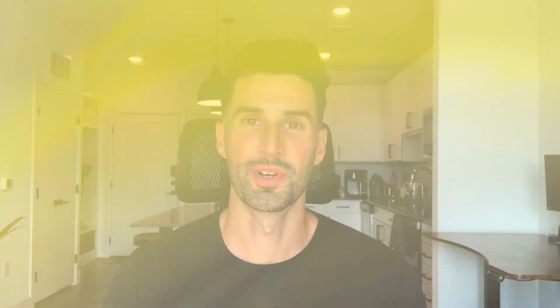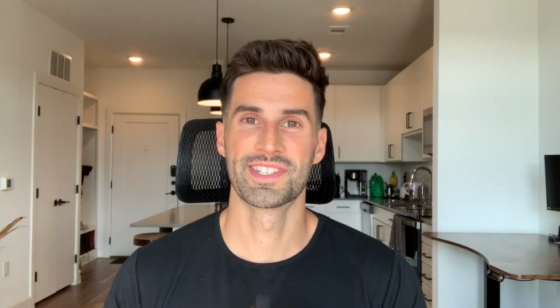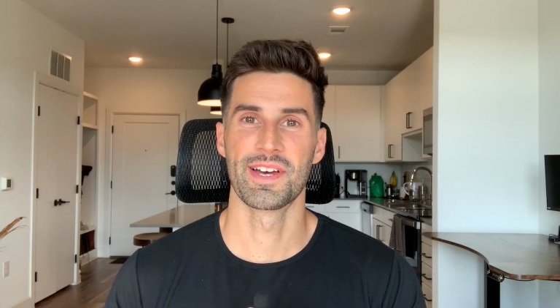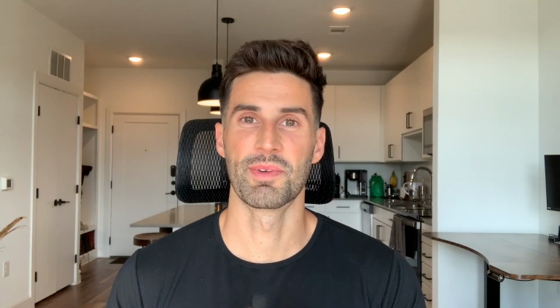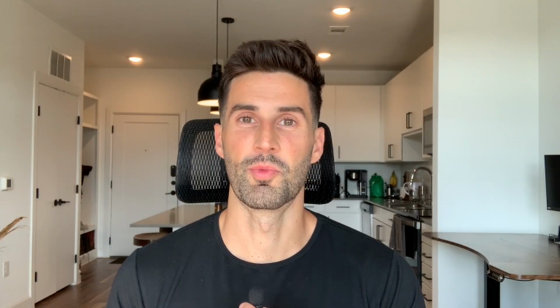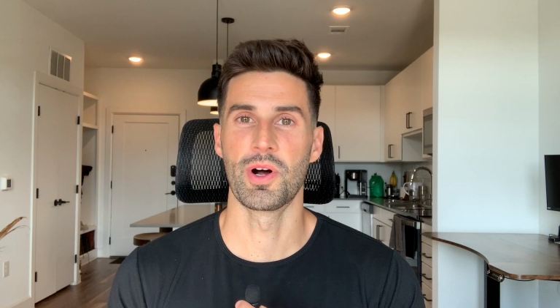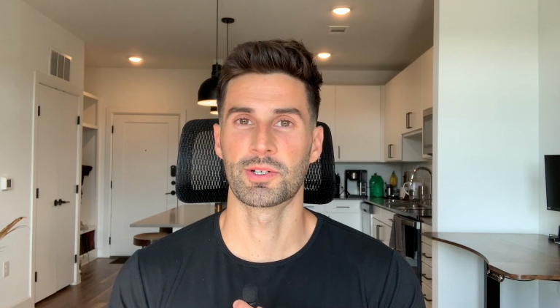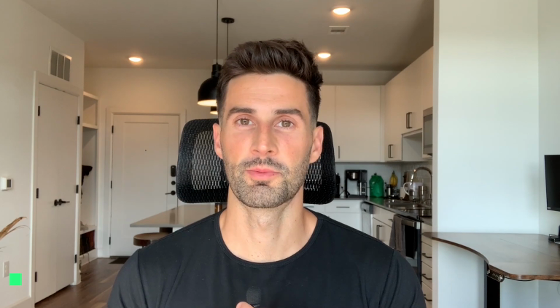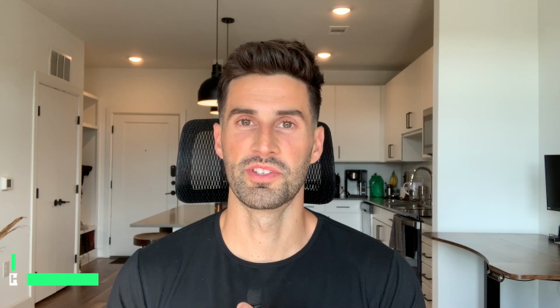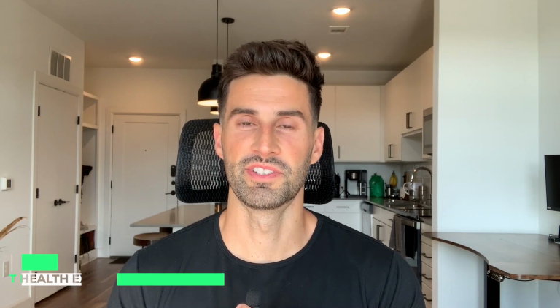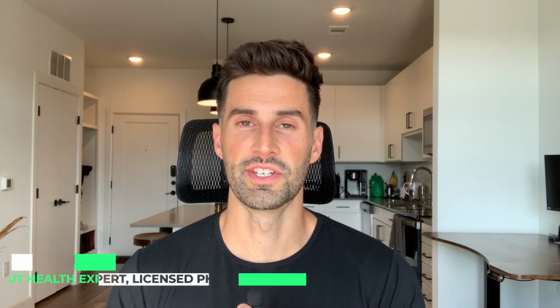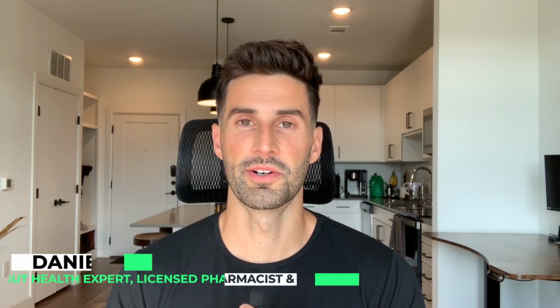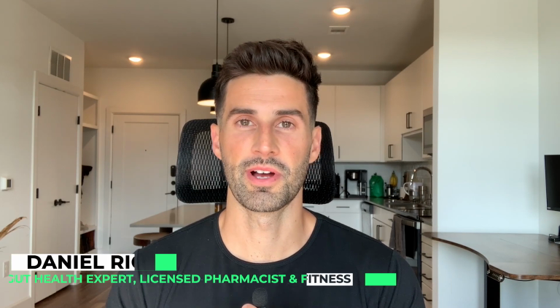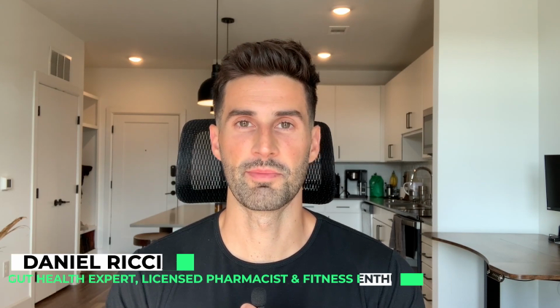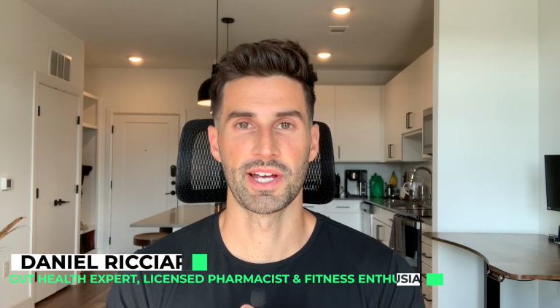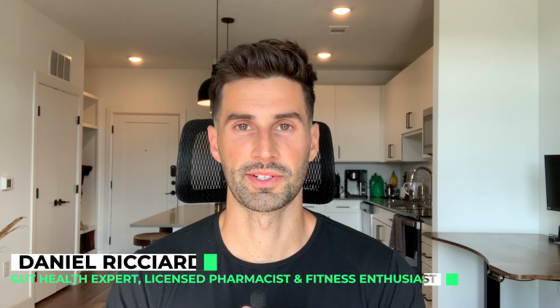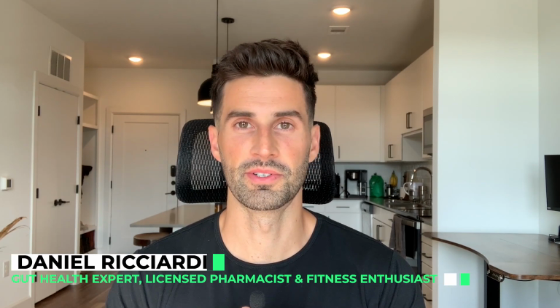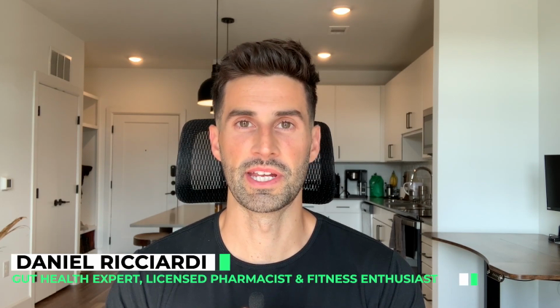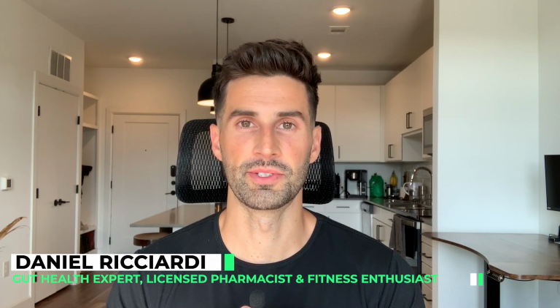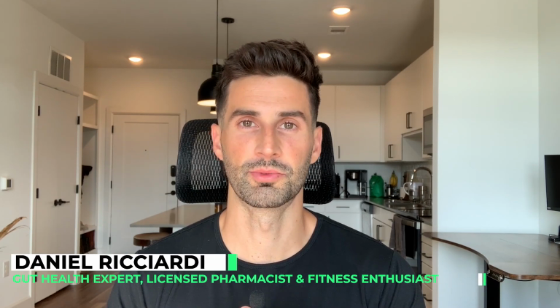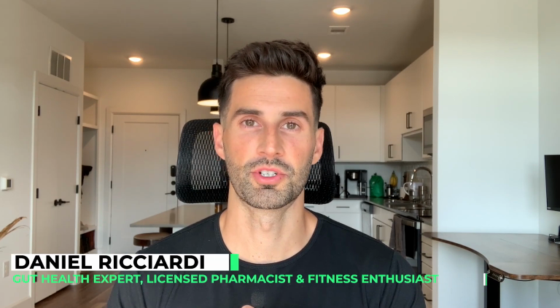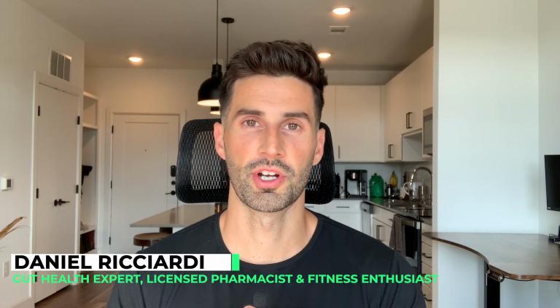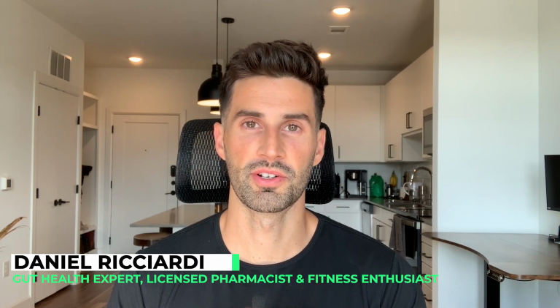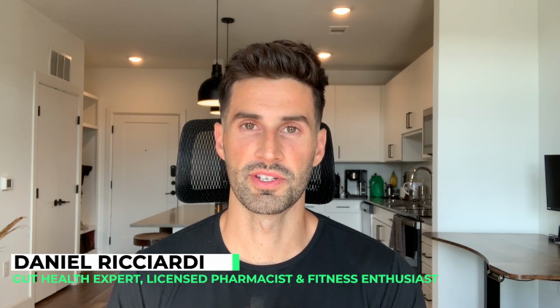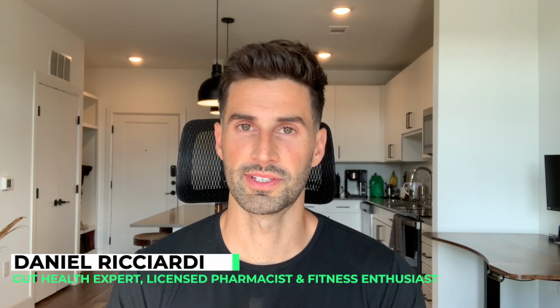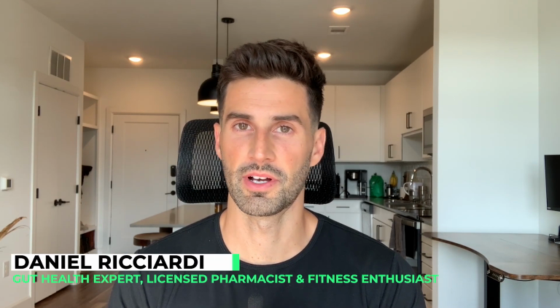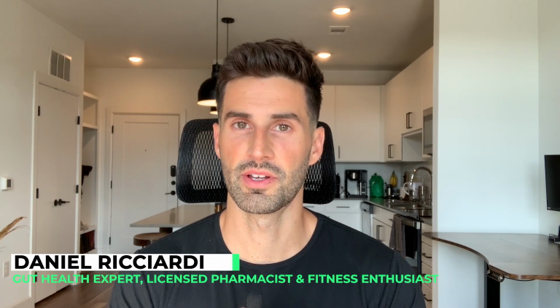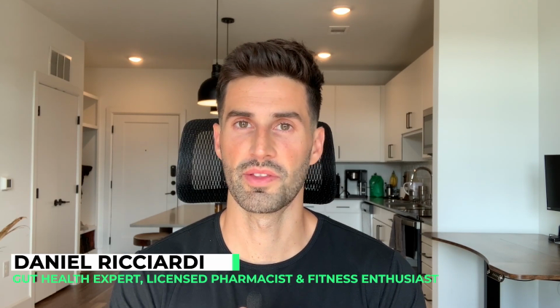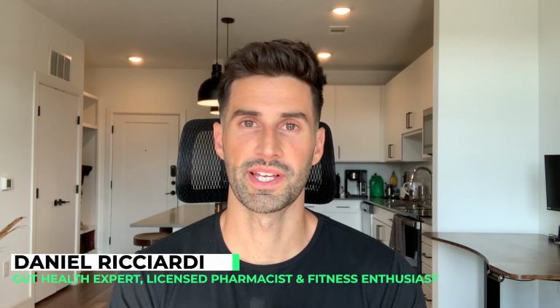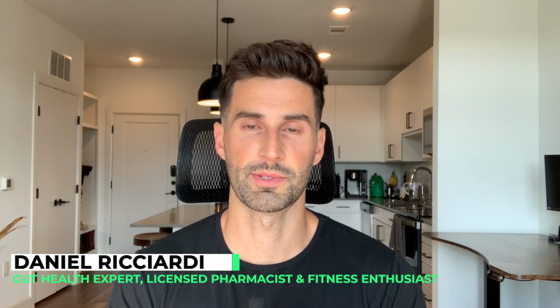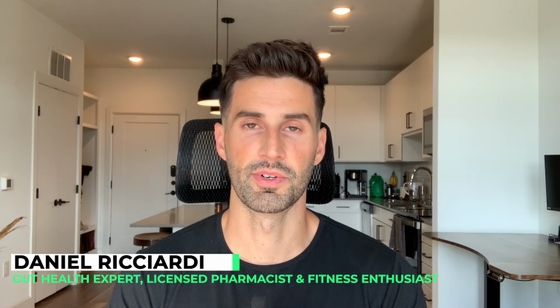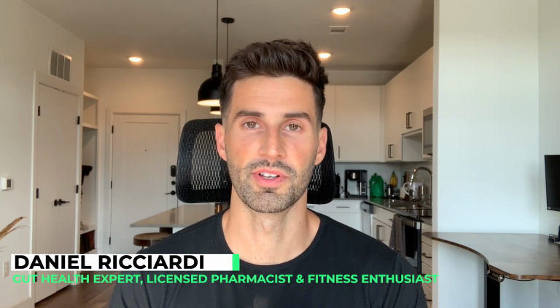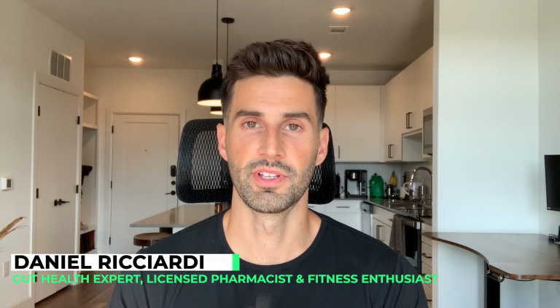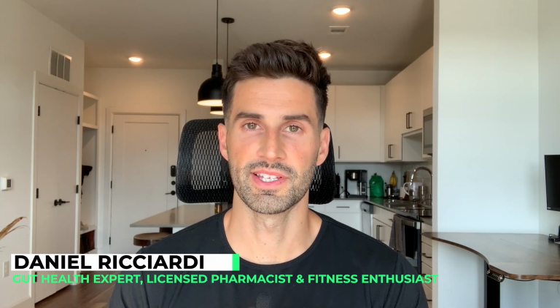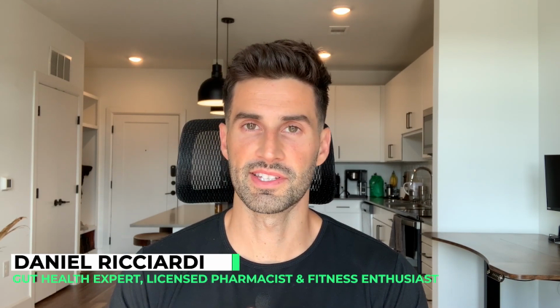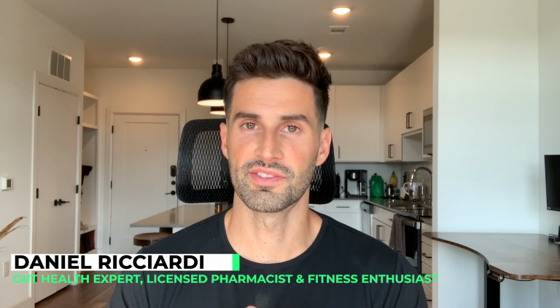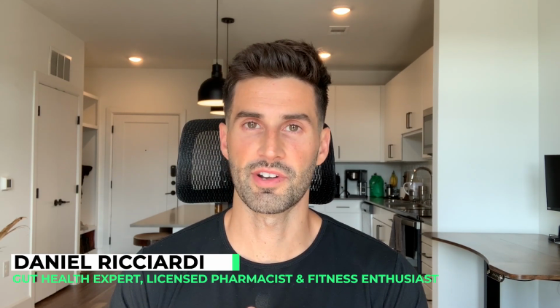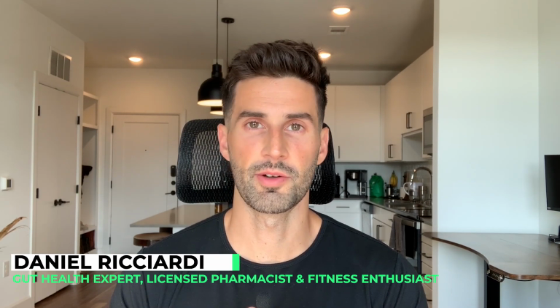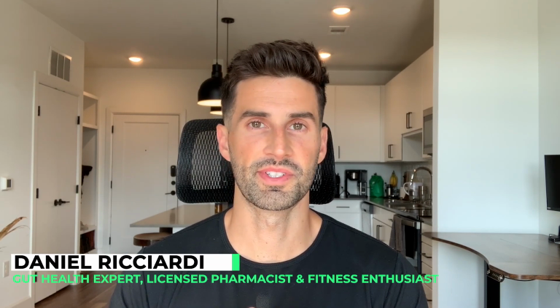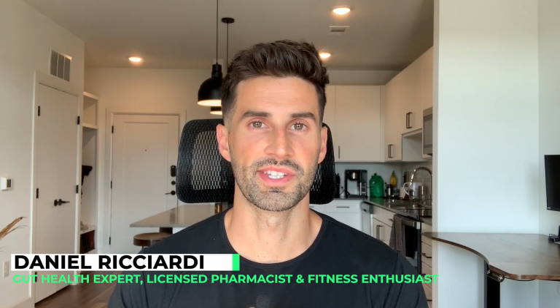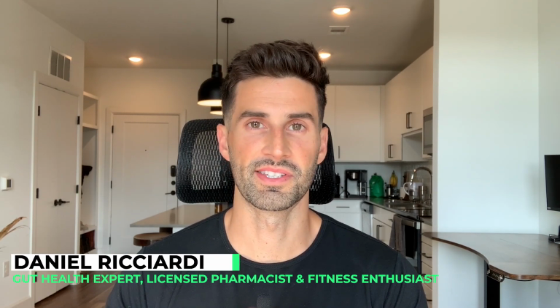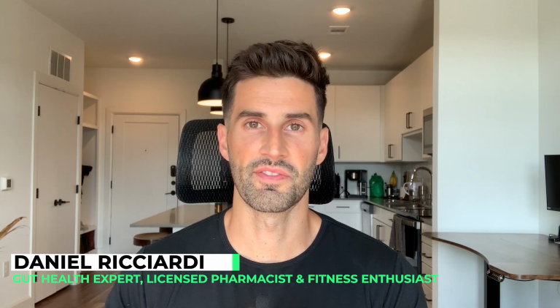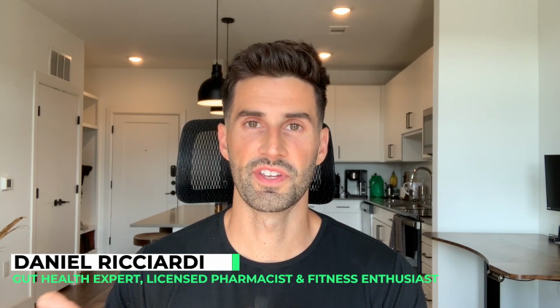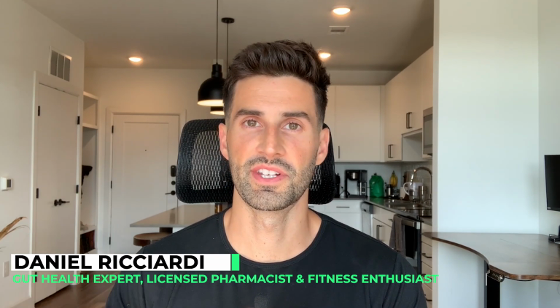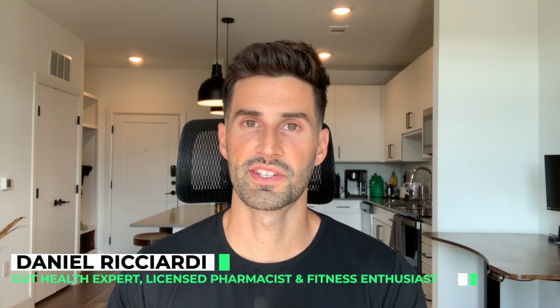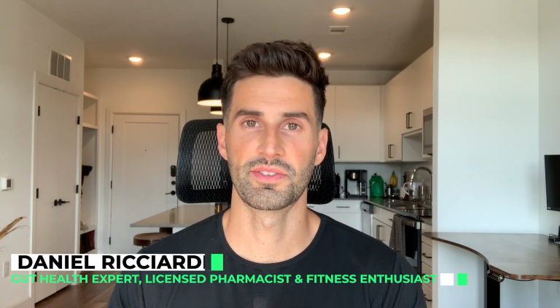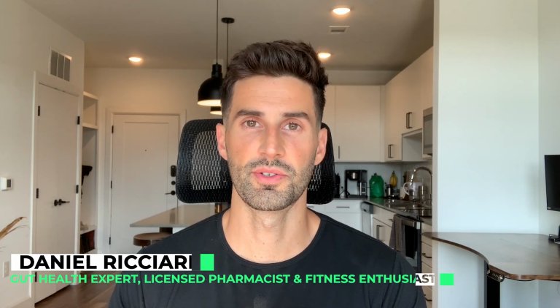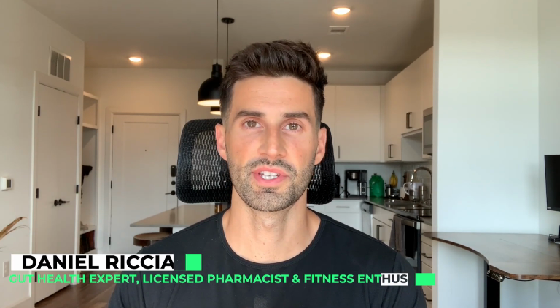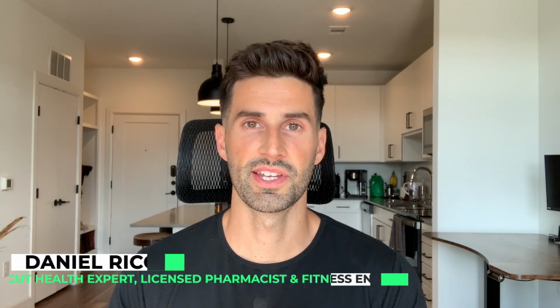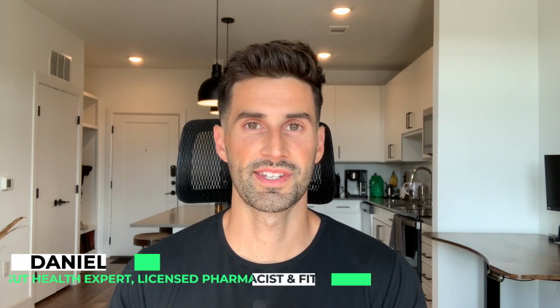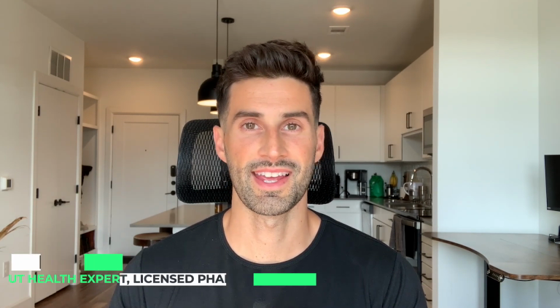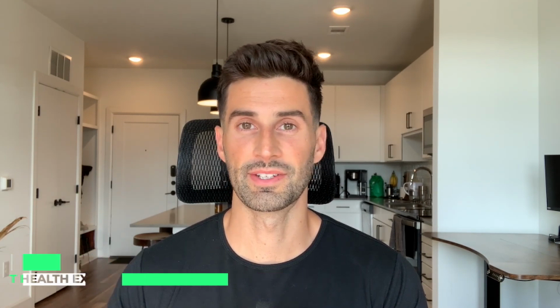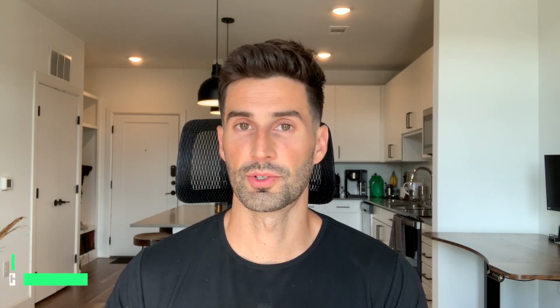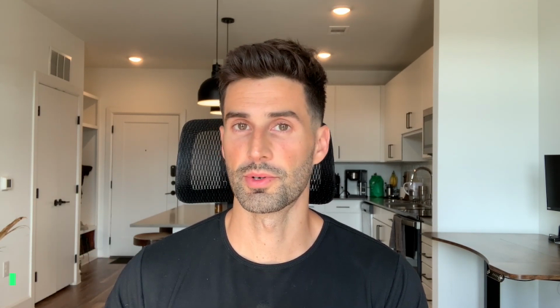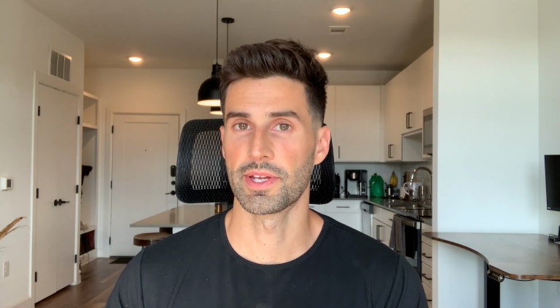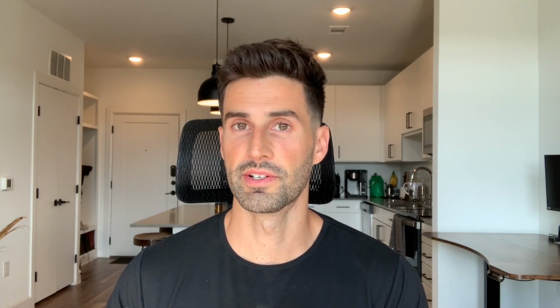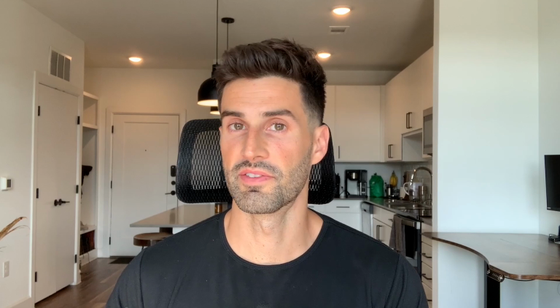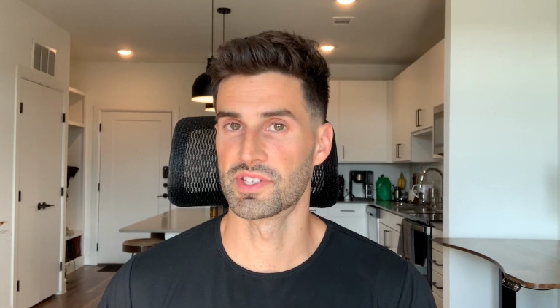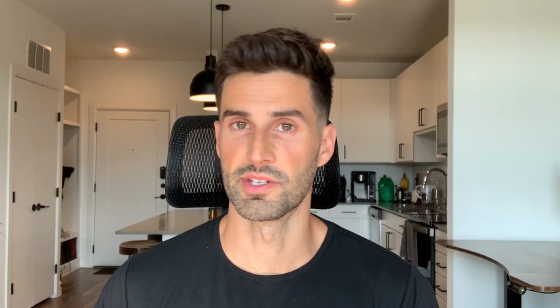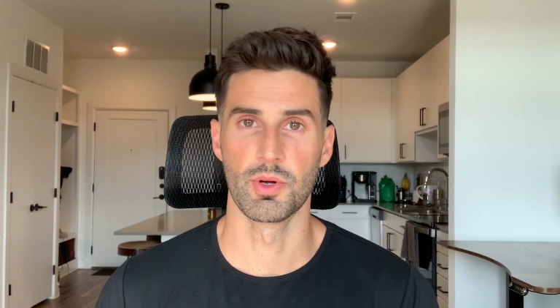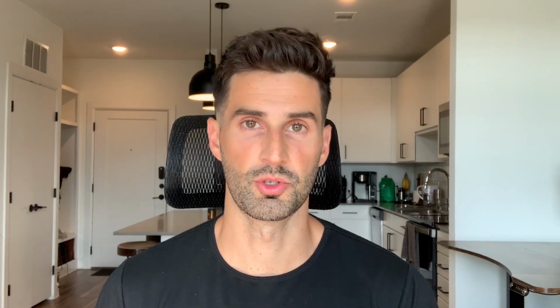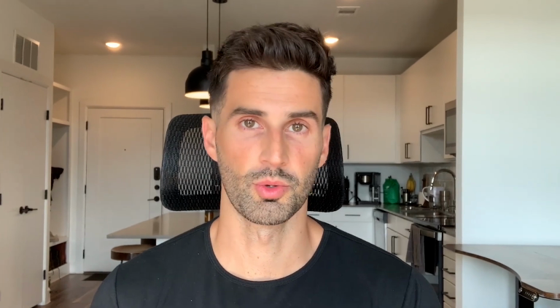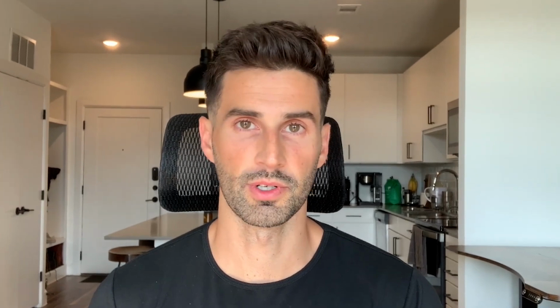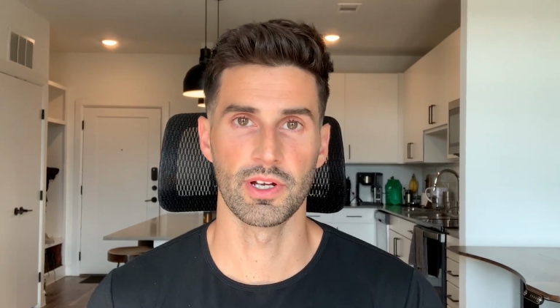What's up and welcome to the video. I'm Dr. Daniel Ricciardi, gut health expert, licensed pharmacist, fitness enthusiast, and creator of SIBO Shortcut.